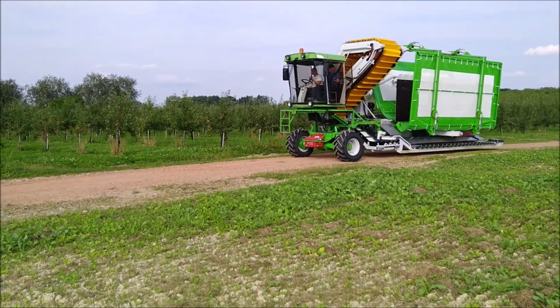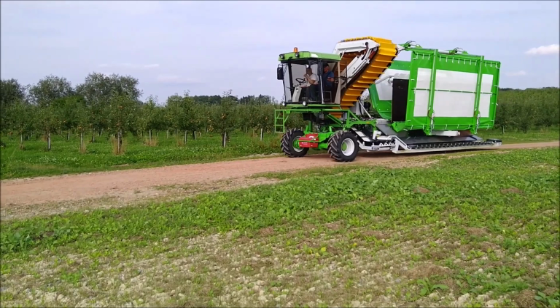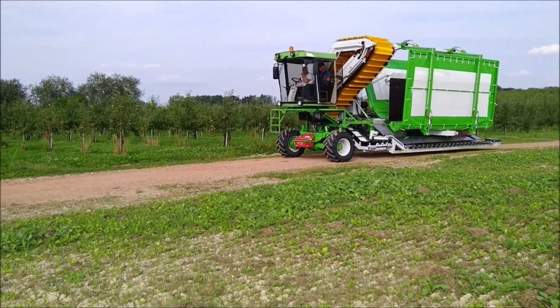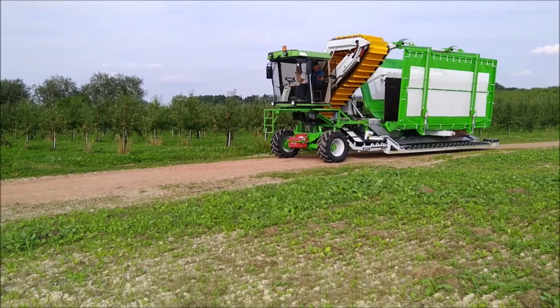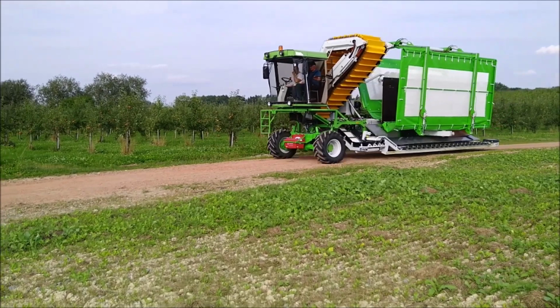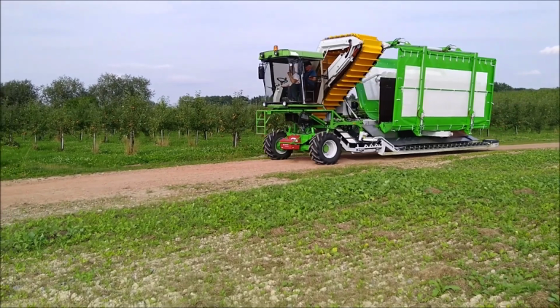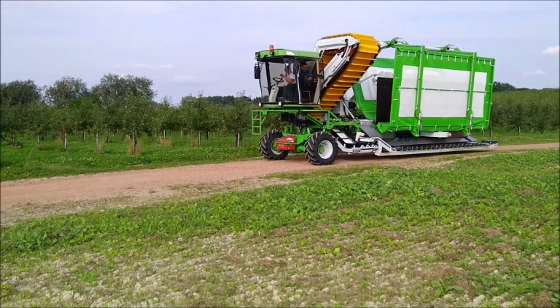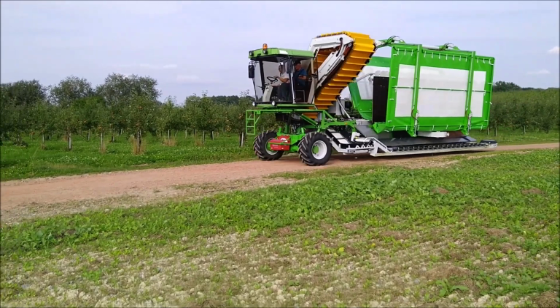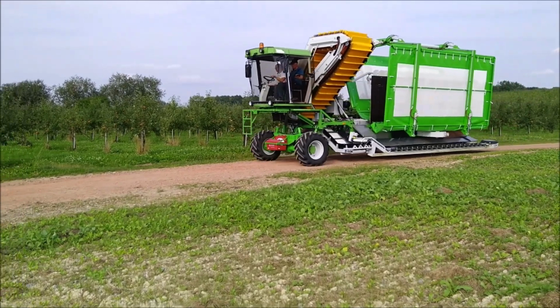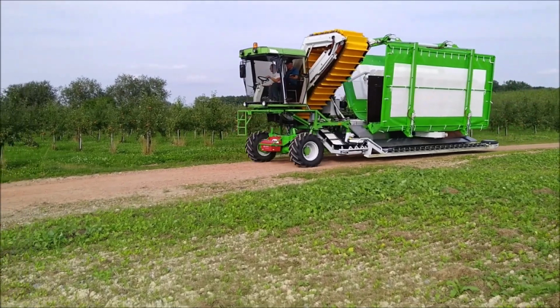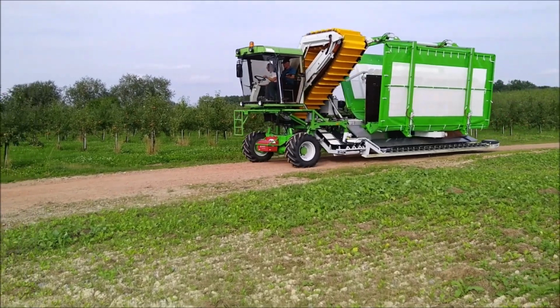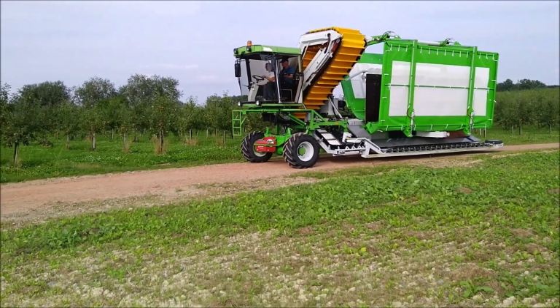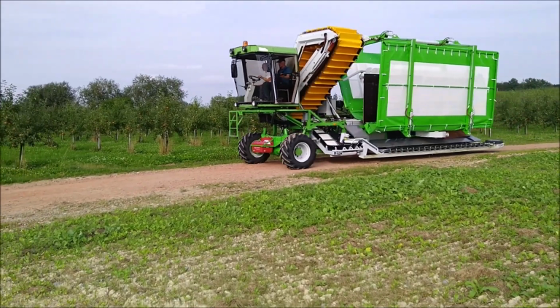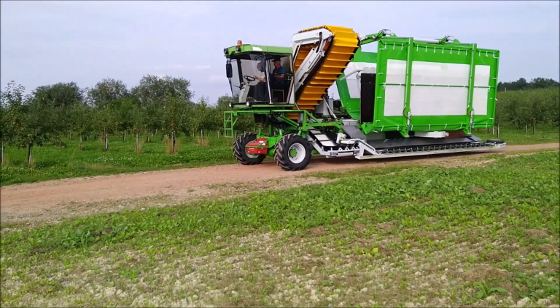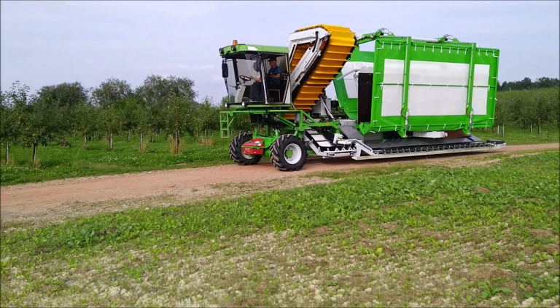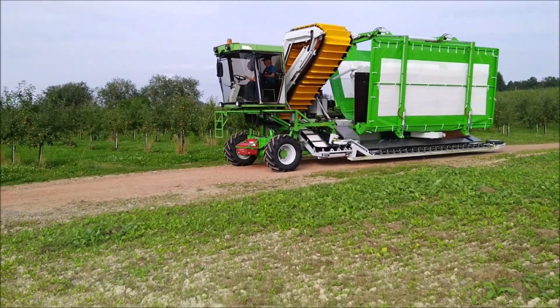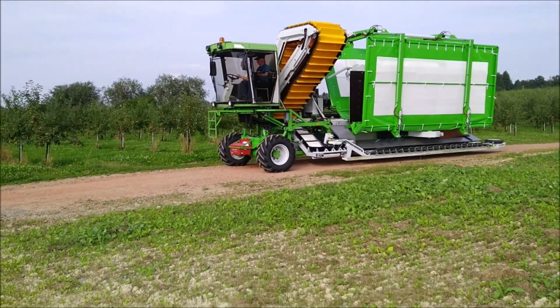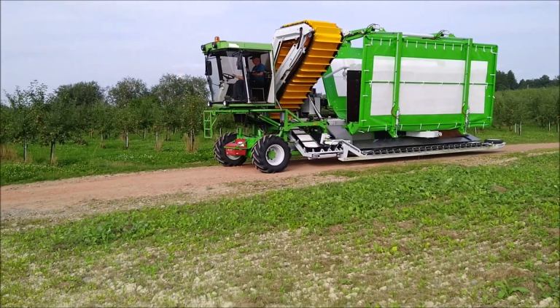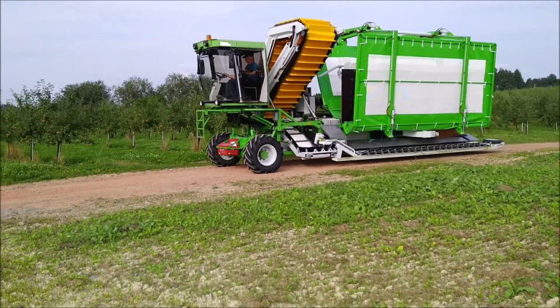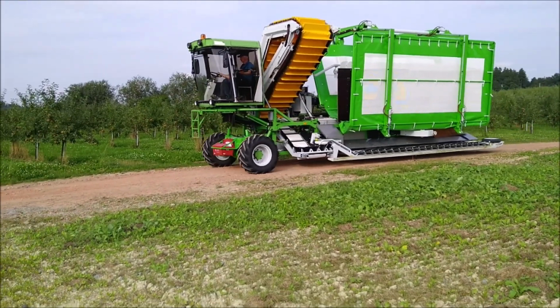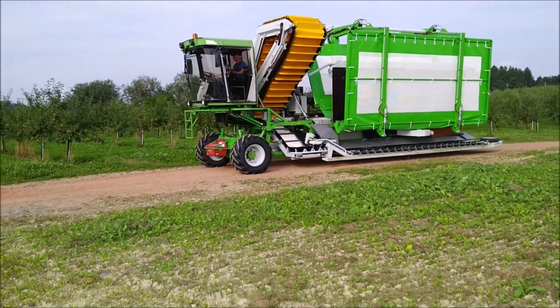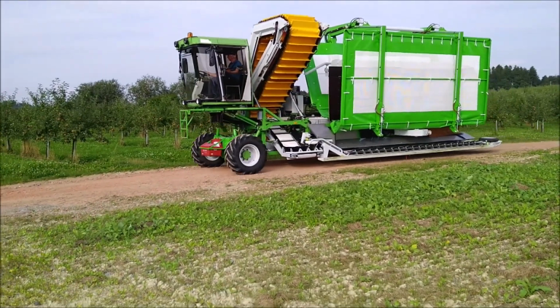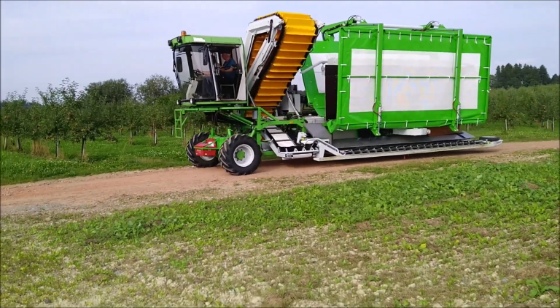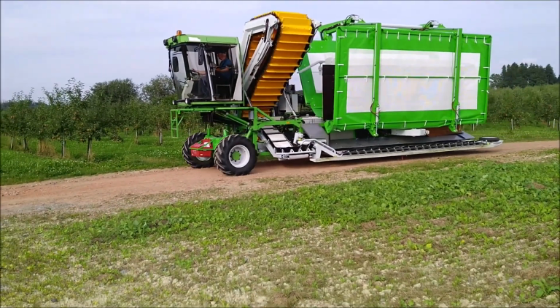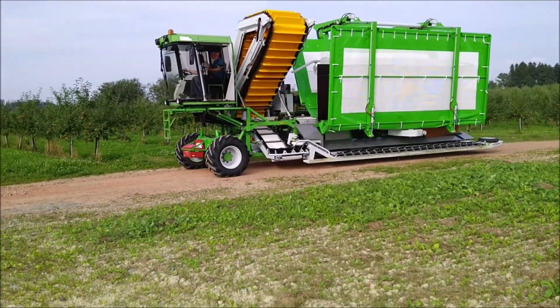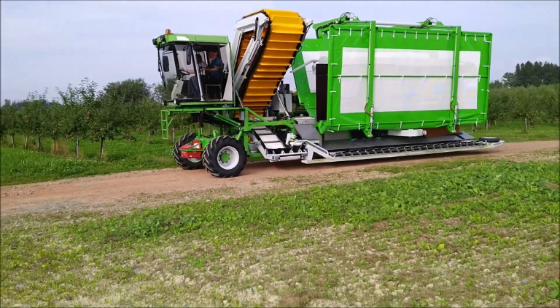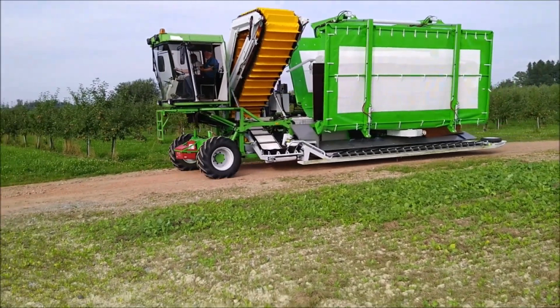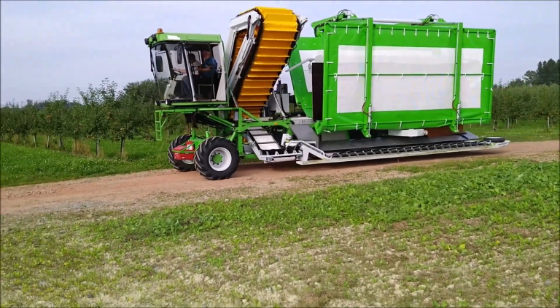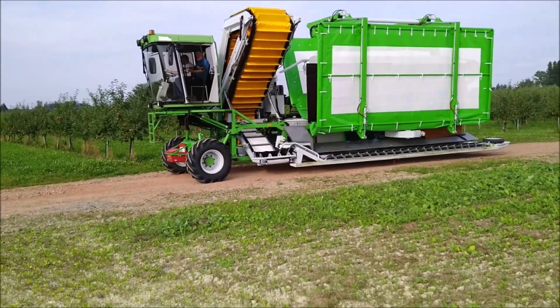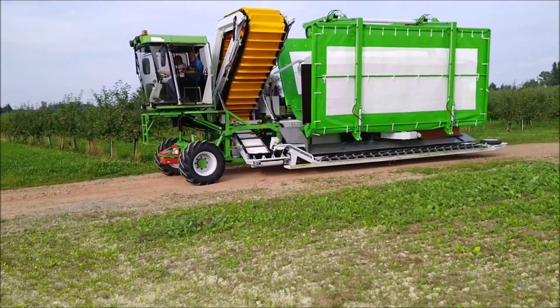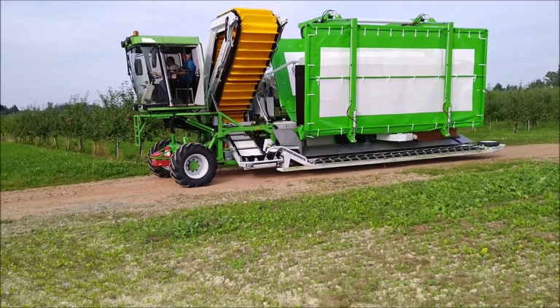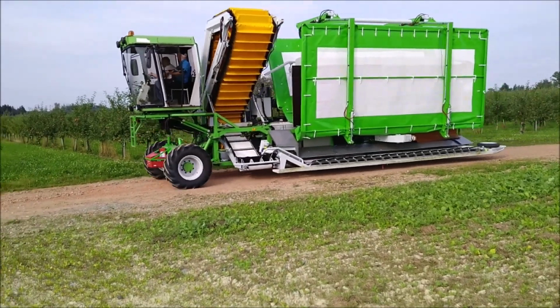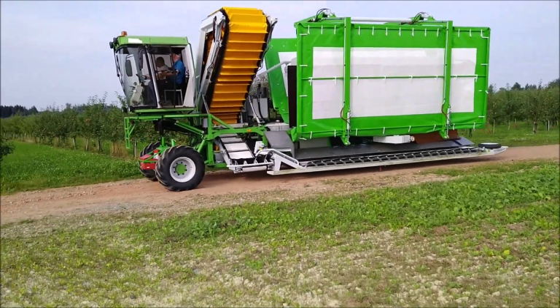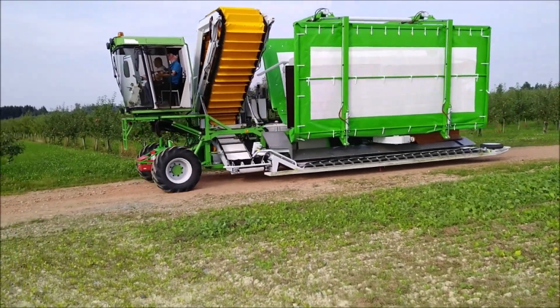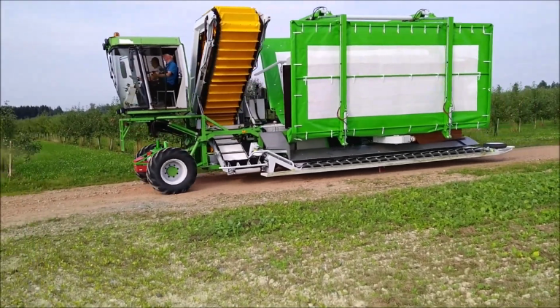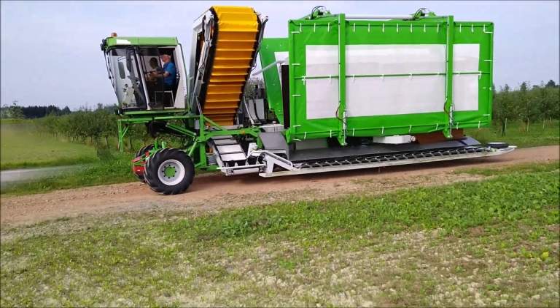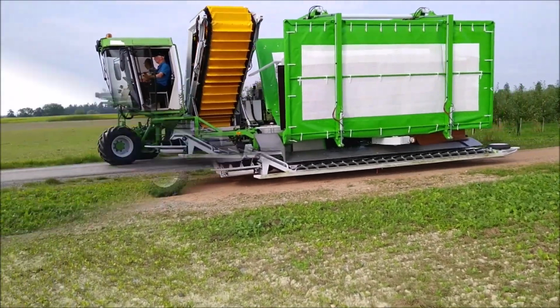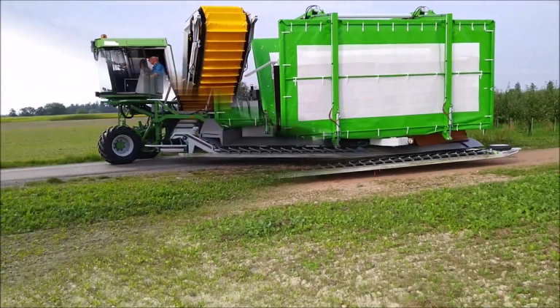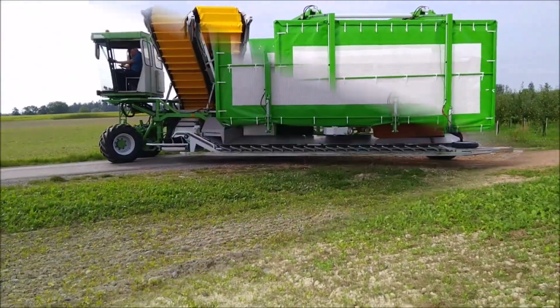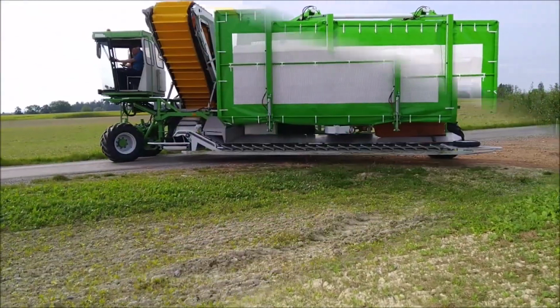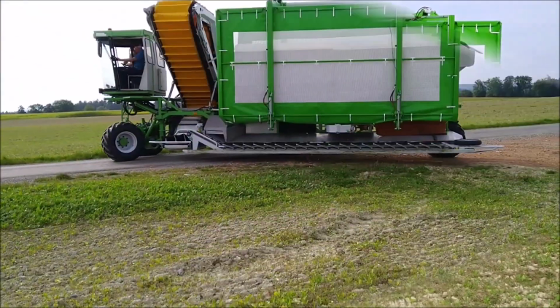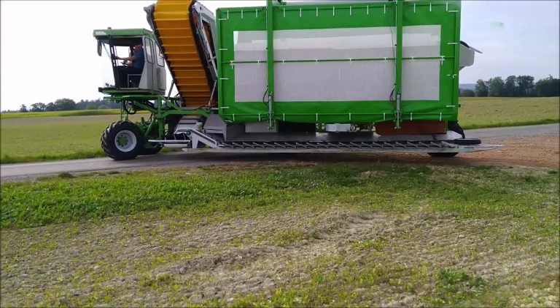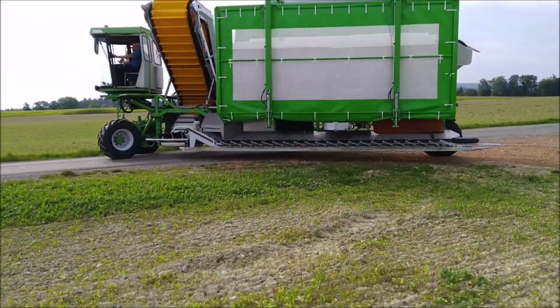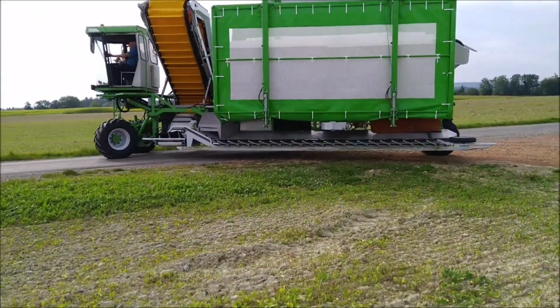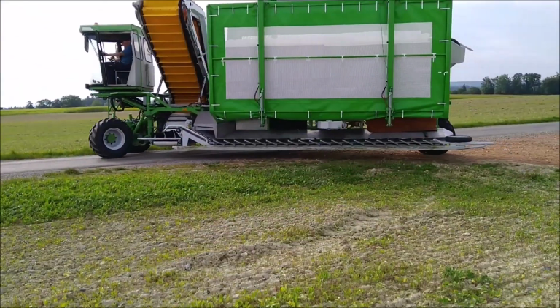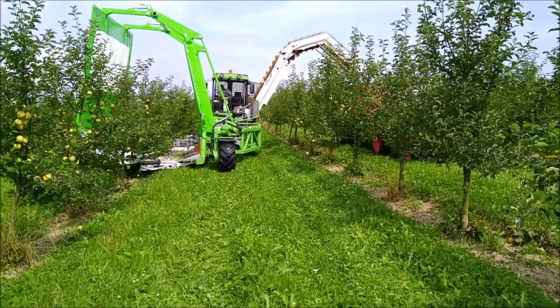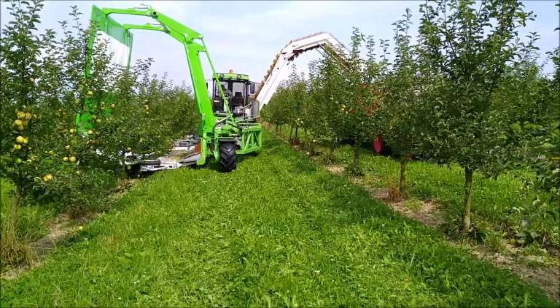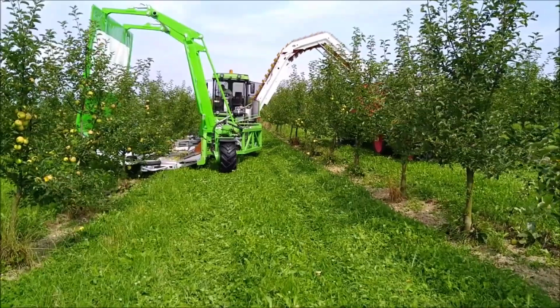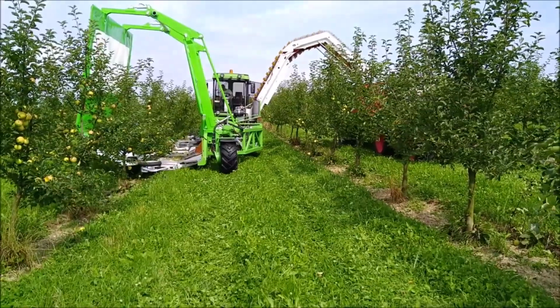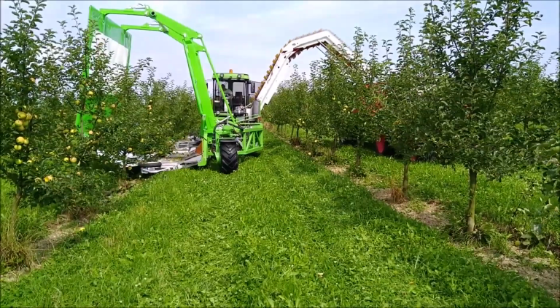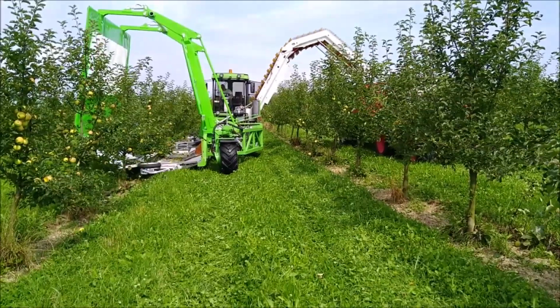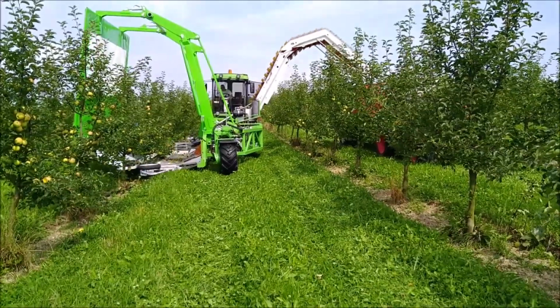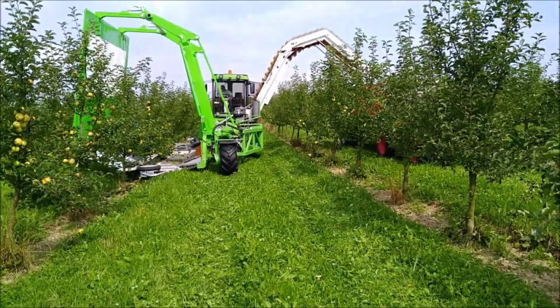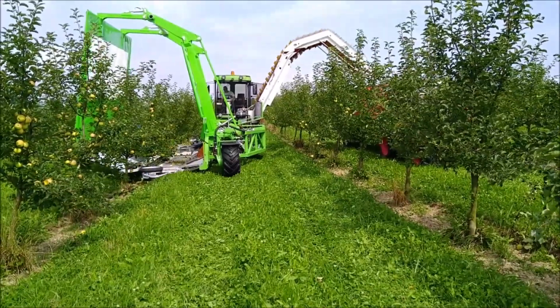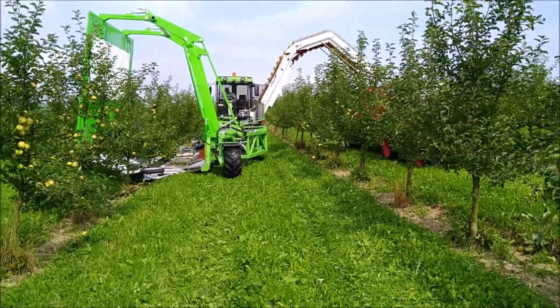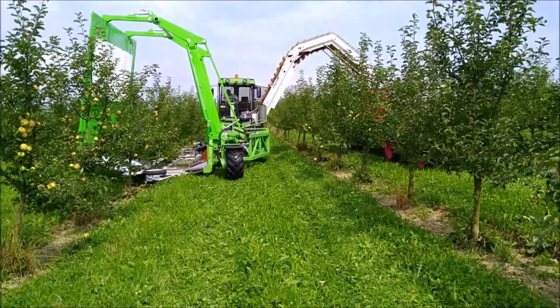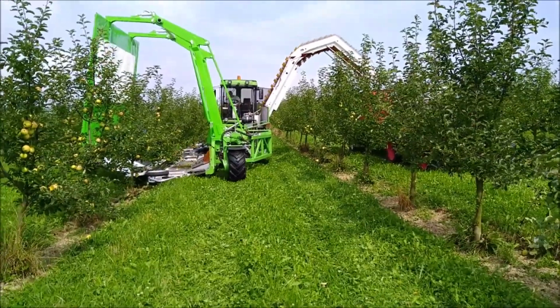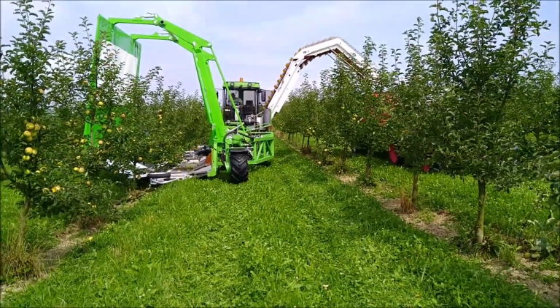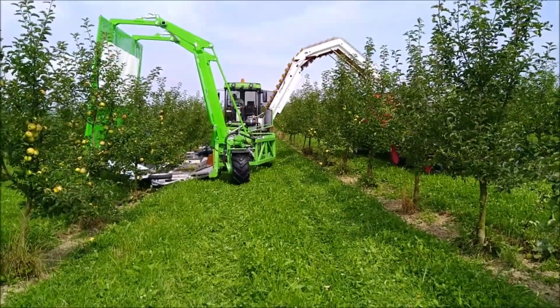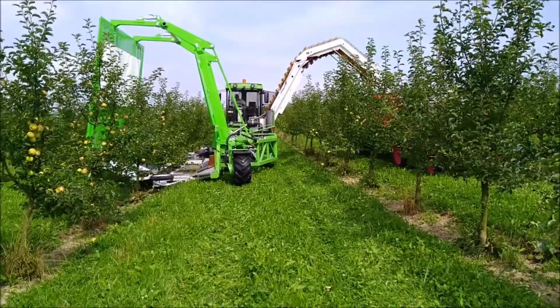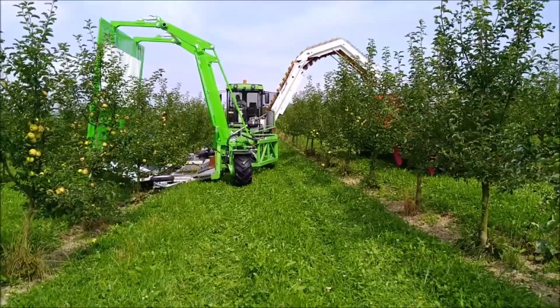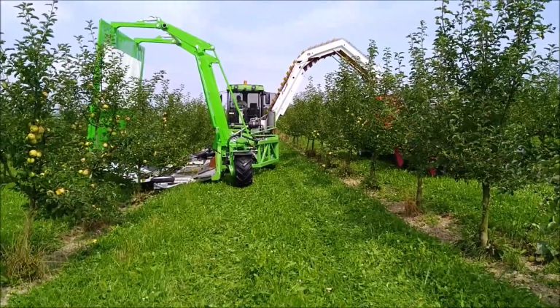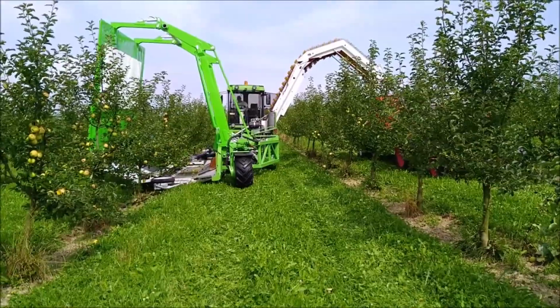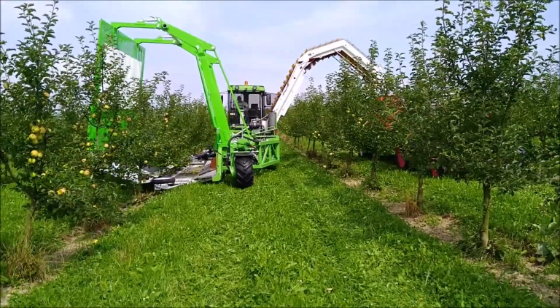Hi guys, in this video we're talking about farm machinery and smart farming techniques. So let's get straight to the video.